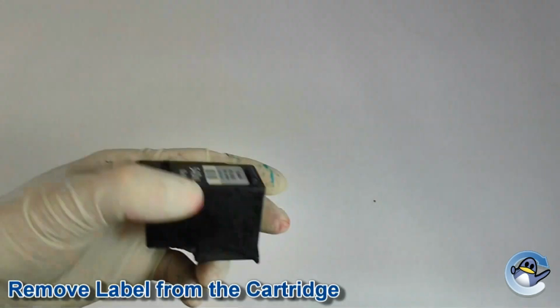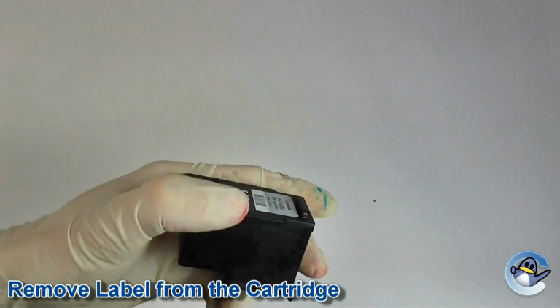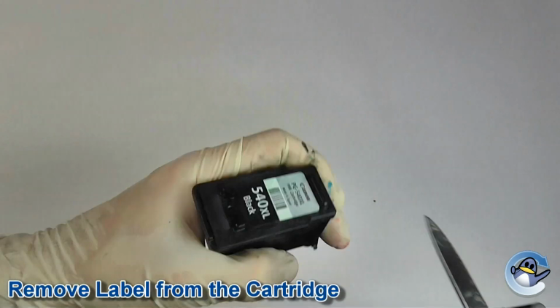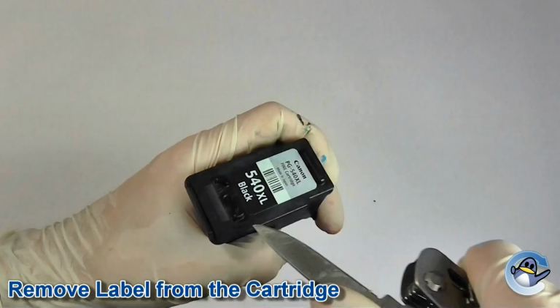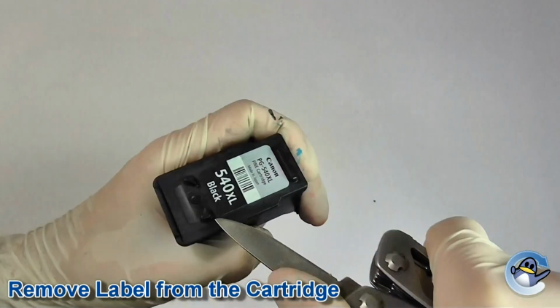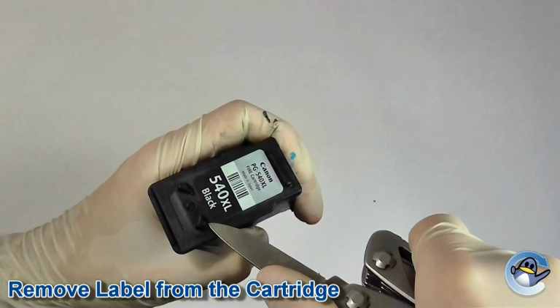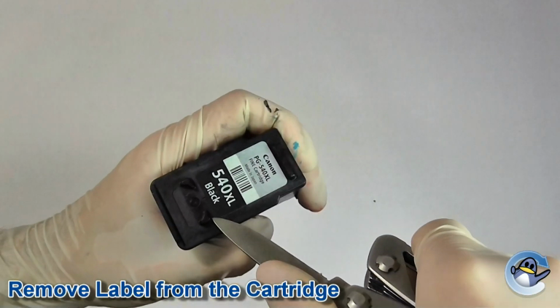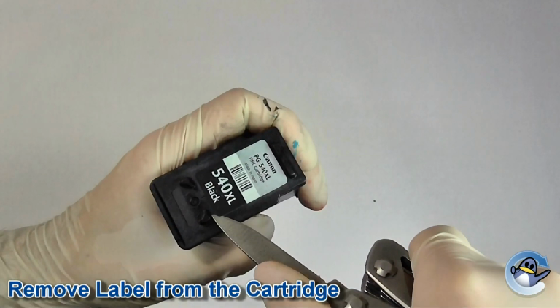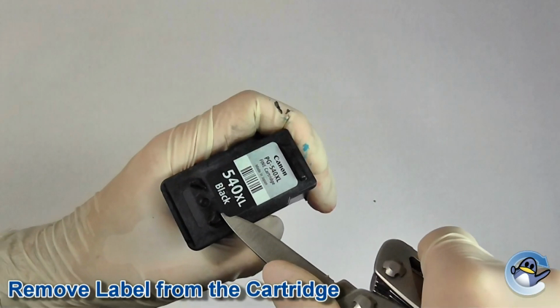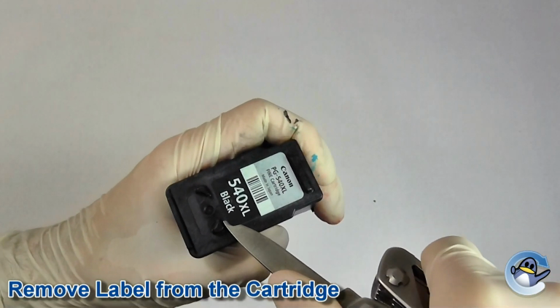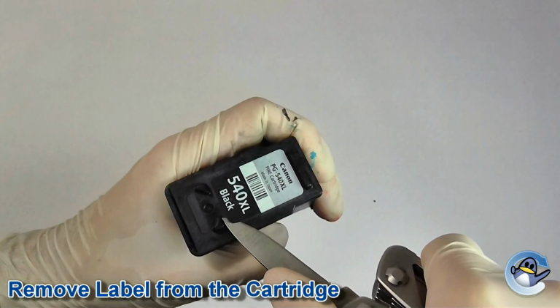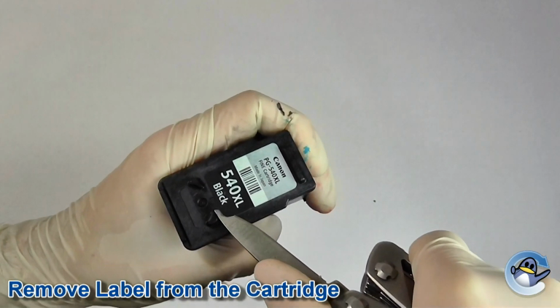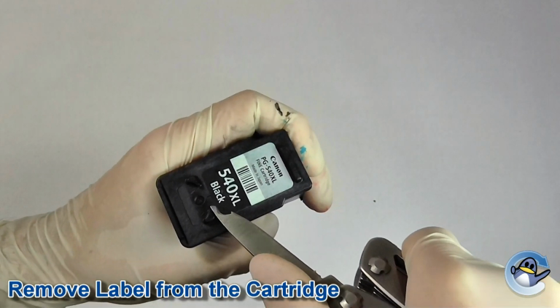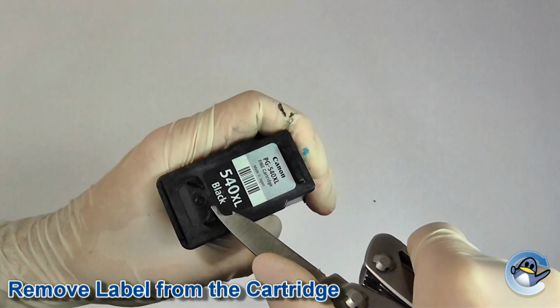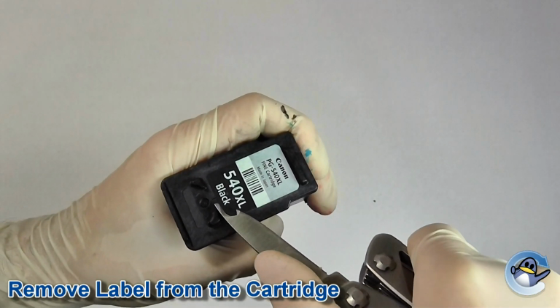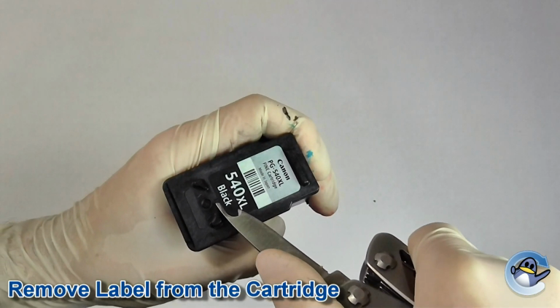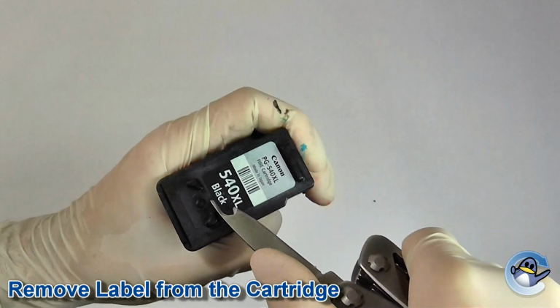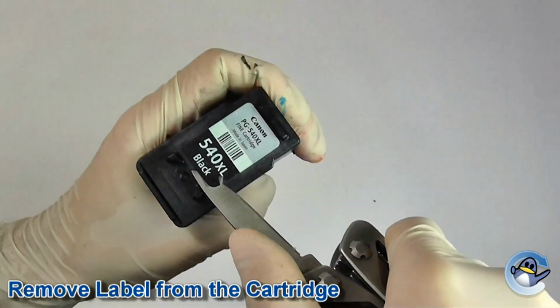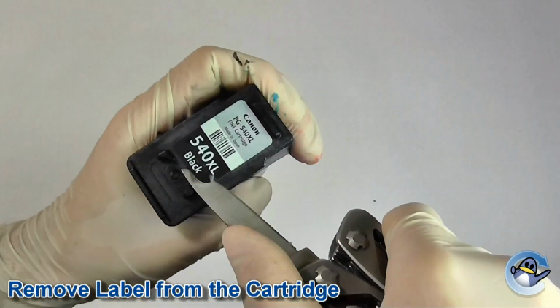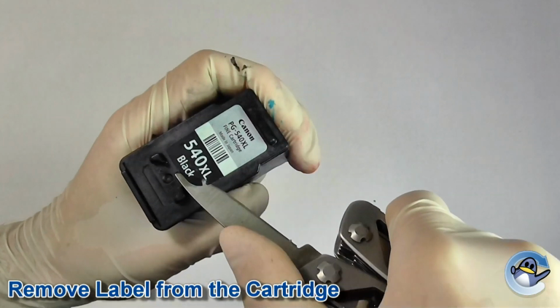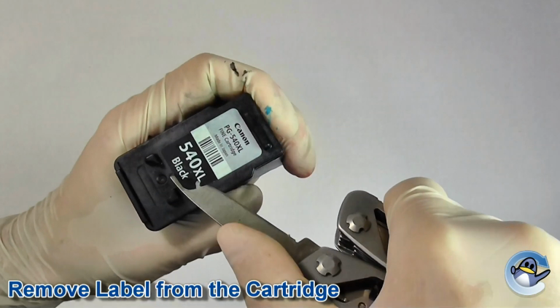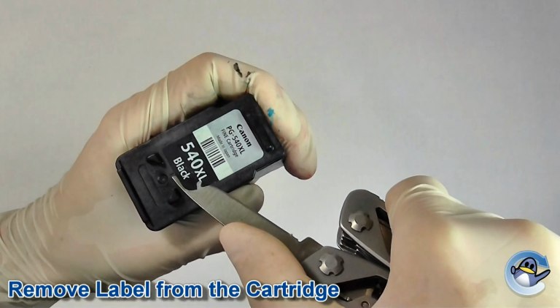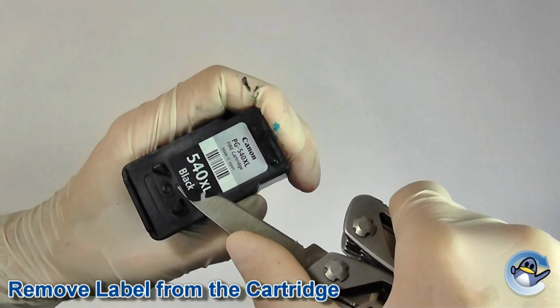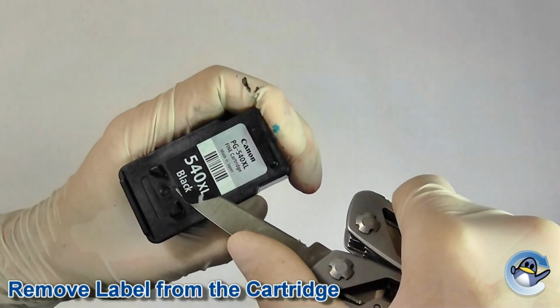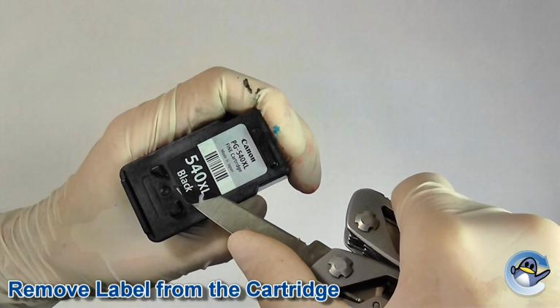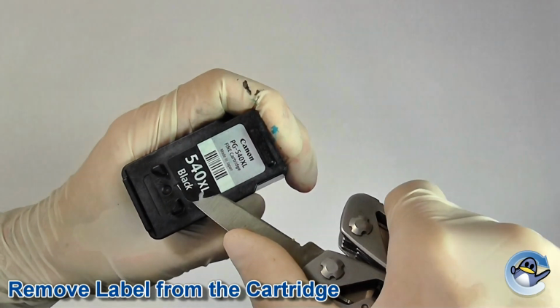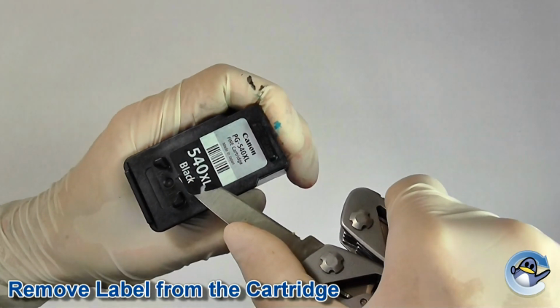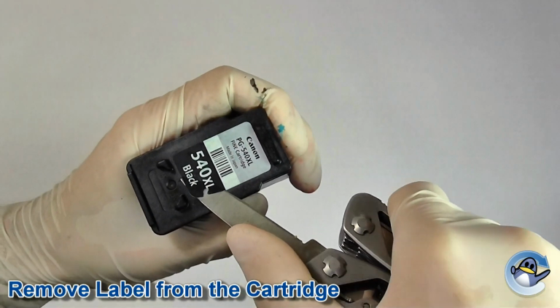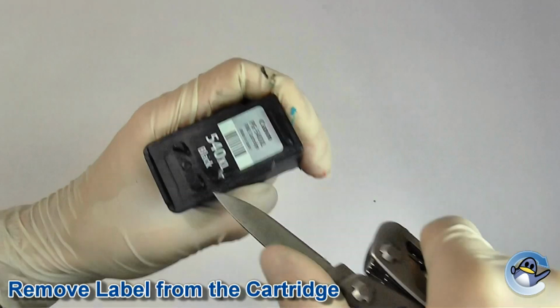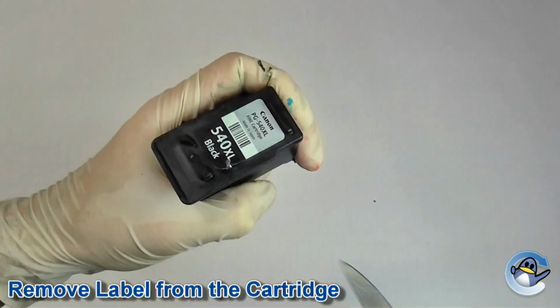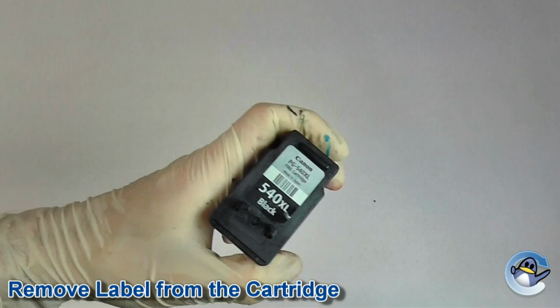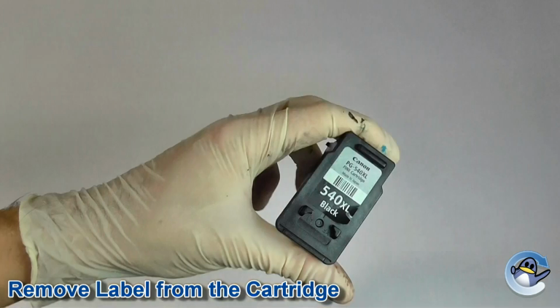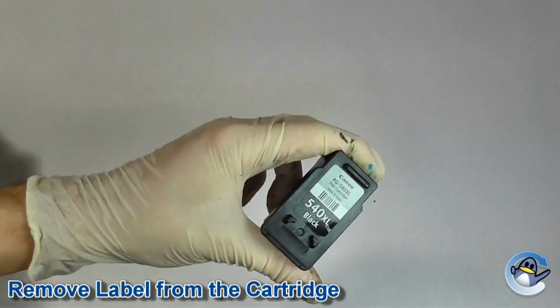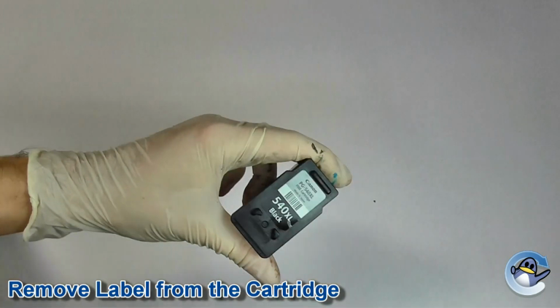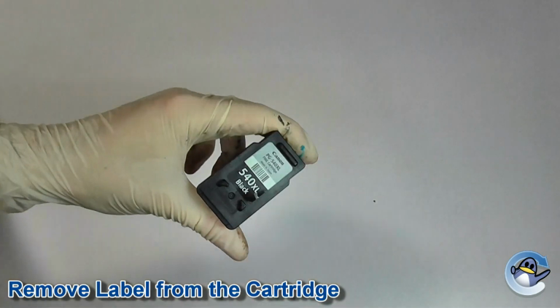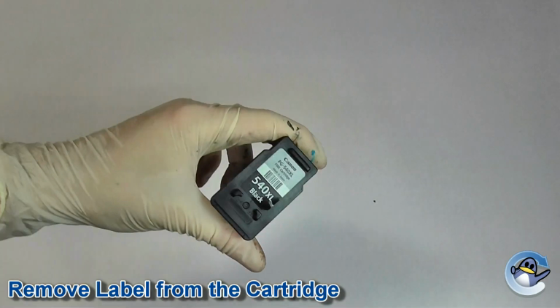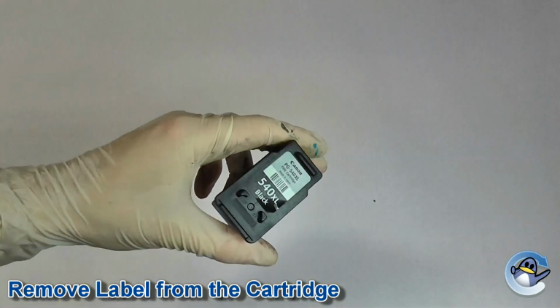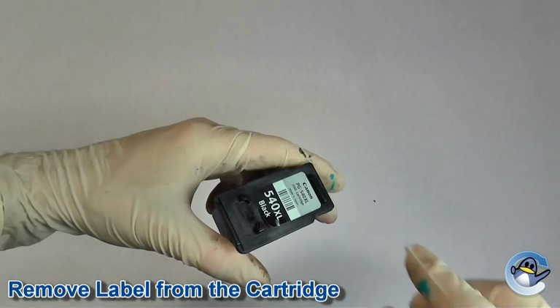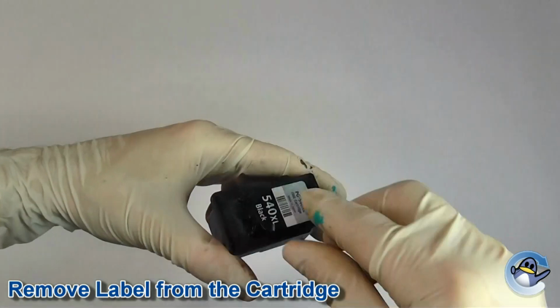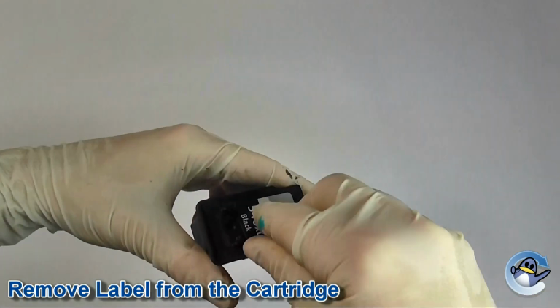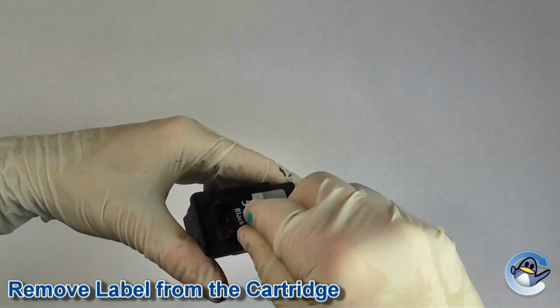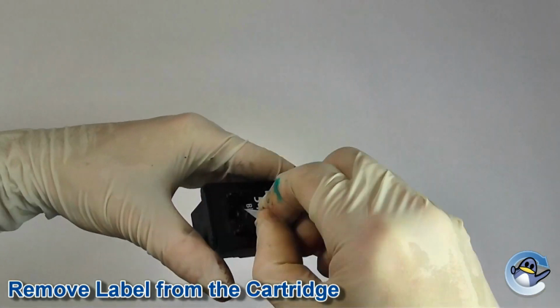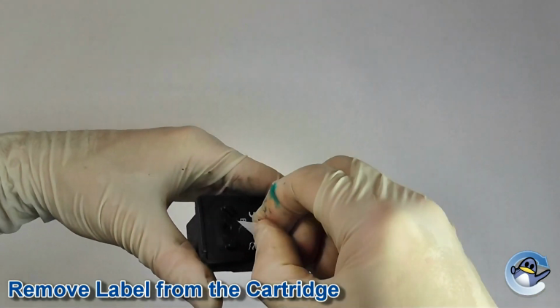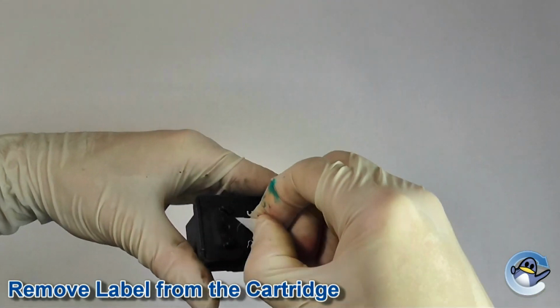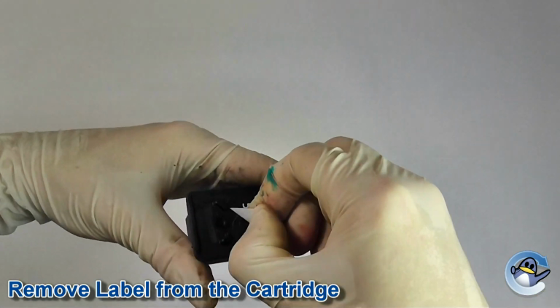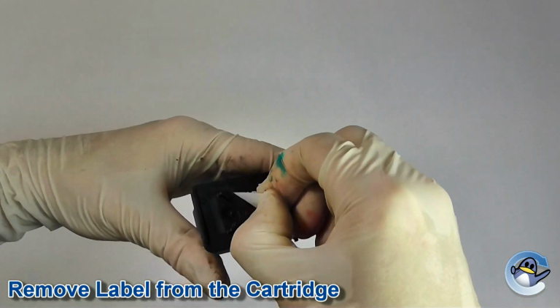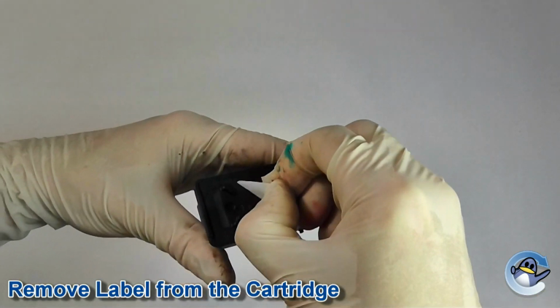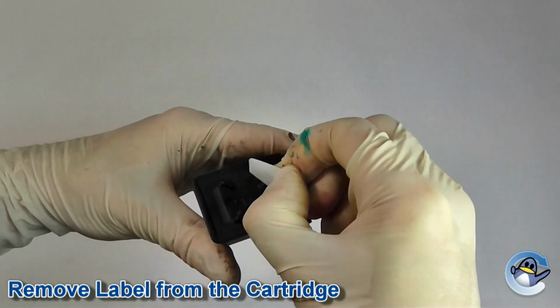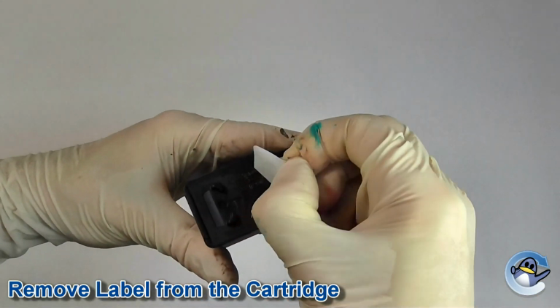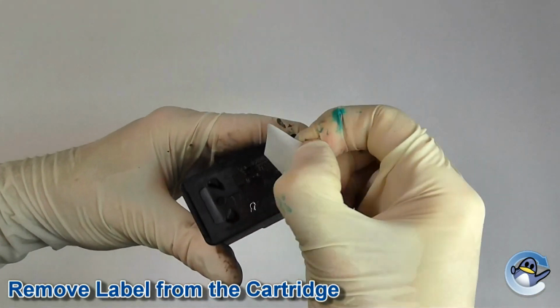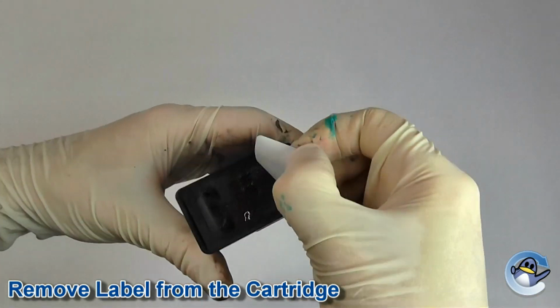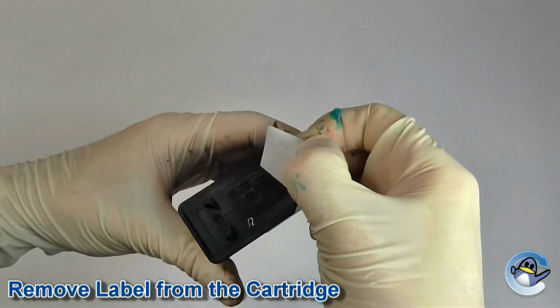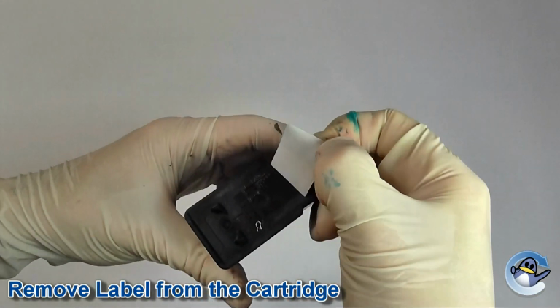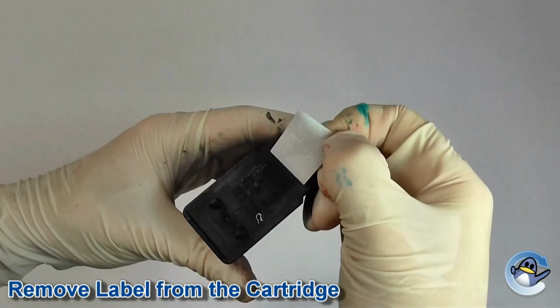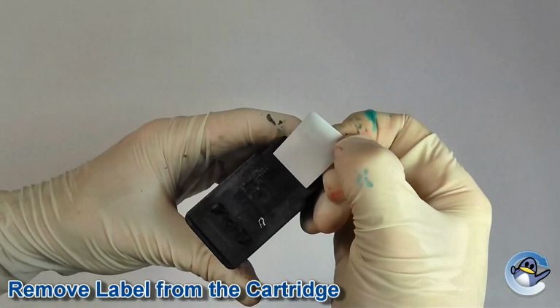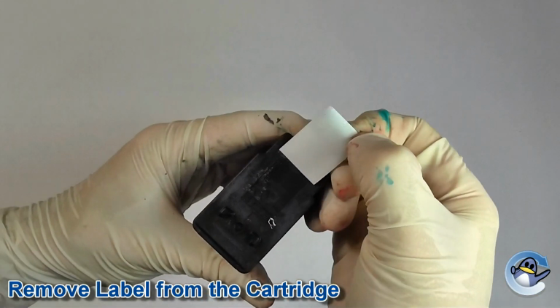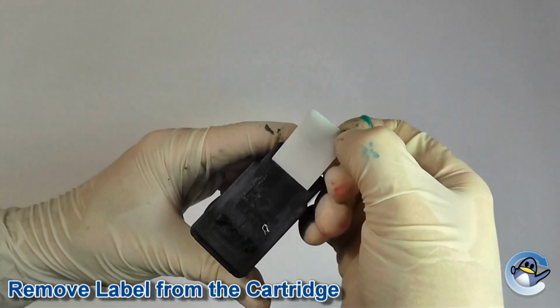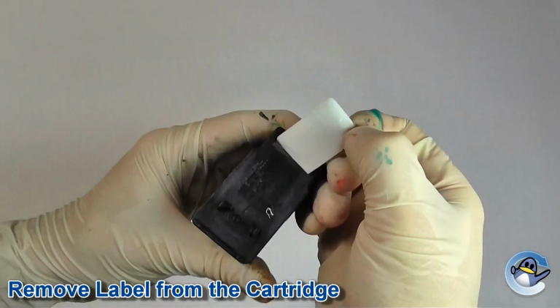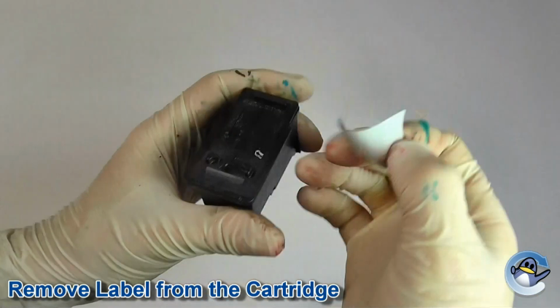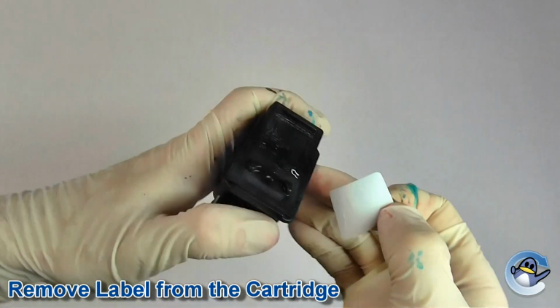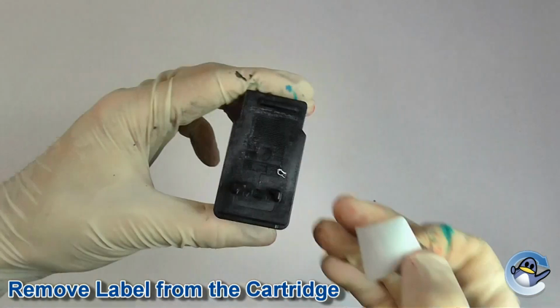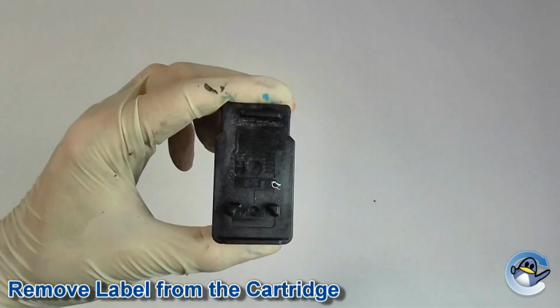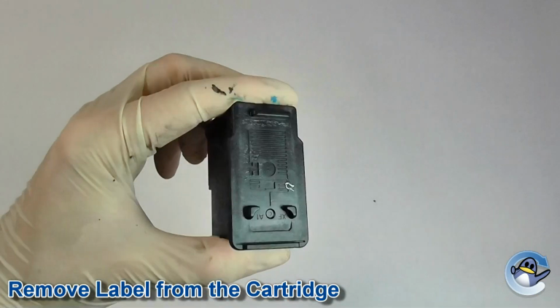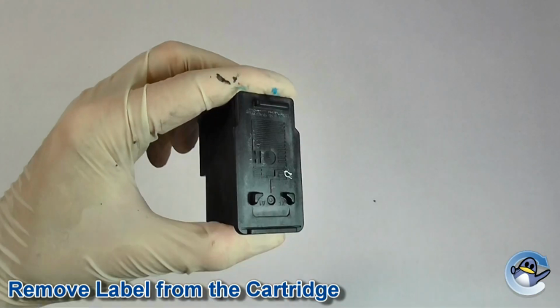First of all, remove the label from the cartridge. Either use your fingers or a craft knife to peel back the edge to reveal the relevant fill holes.